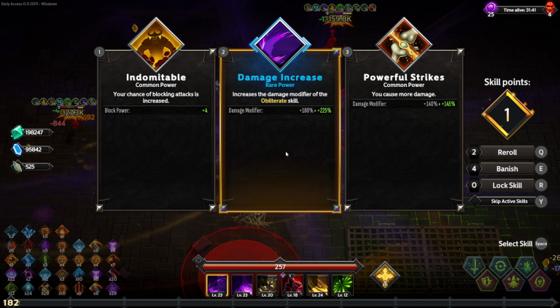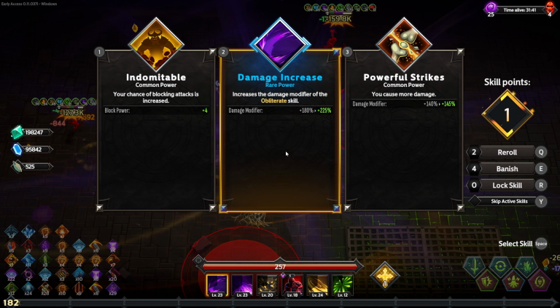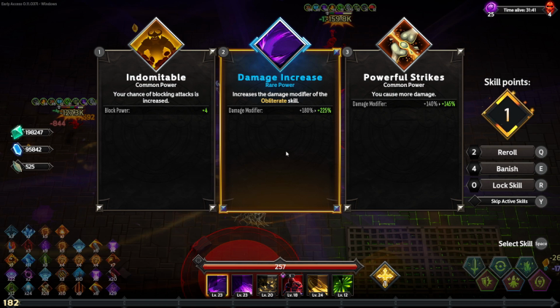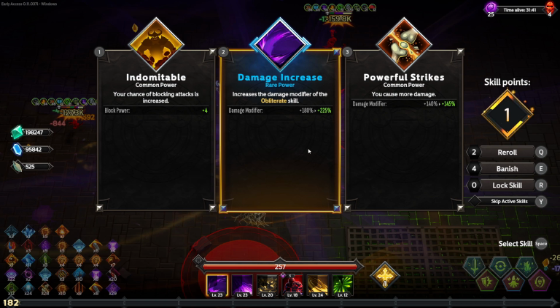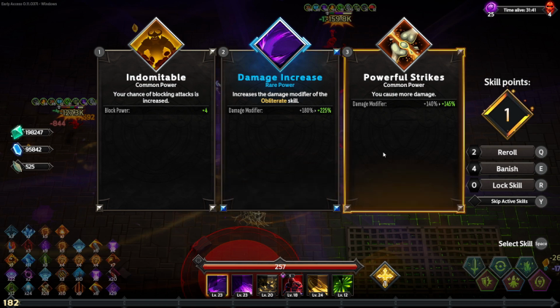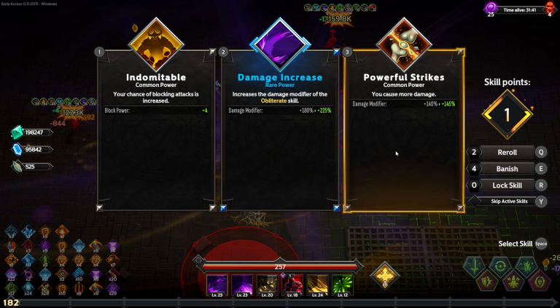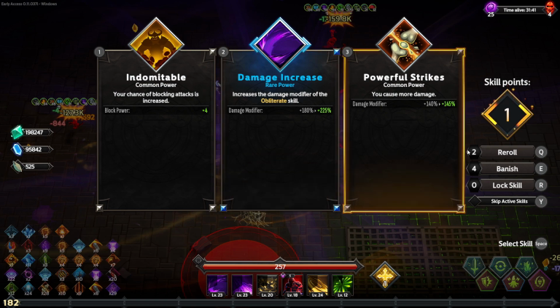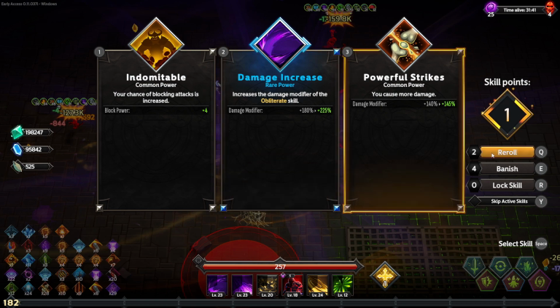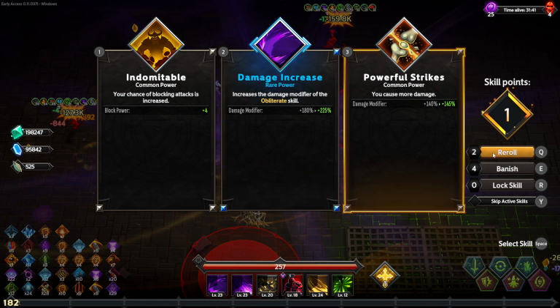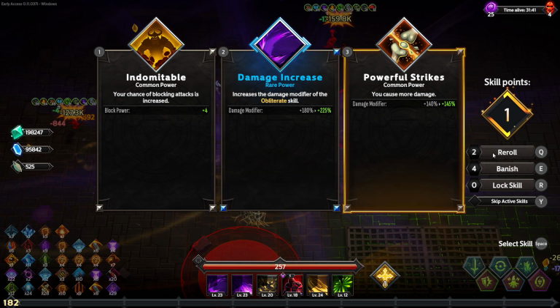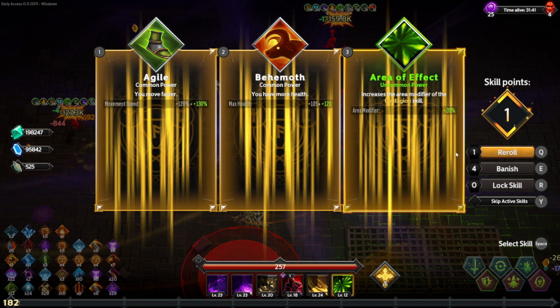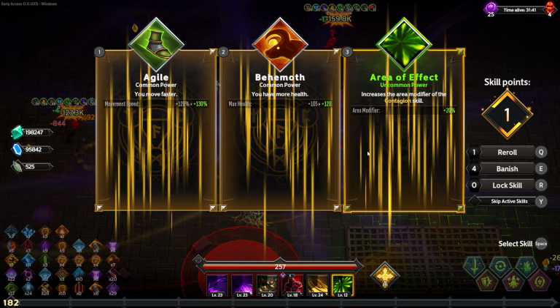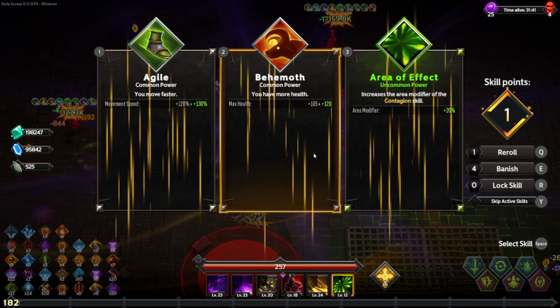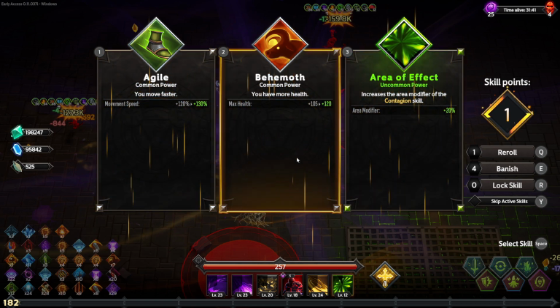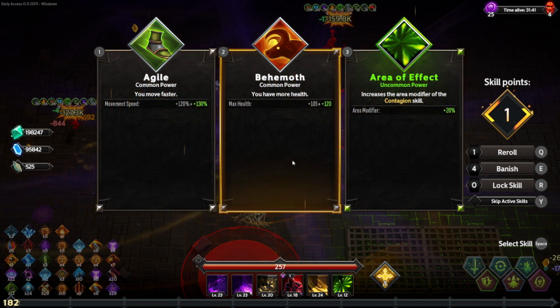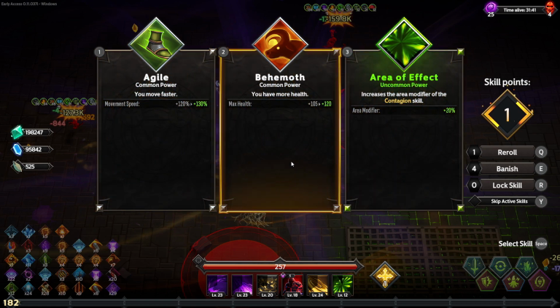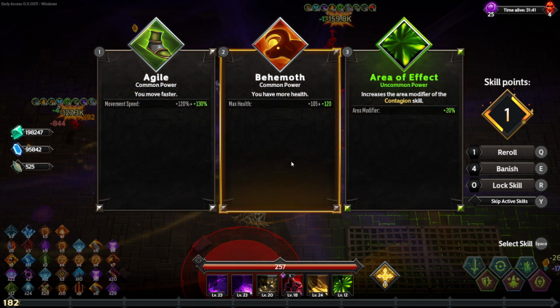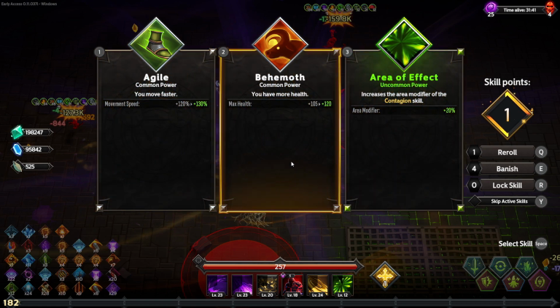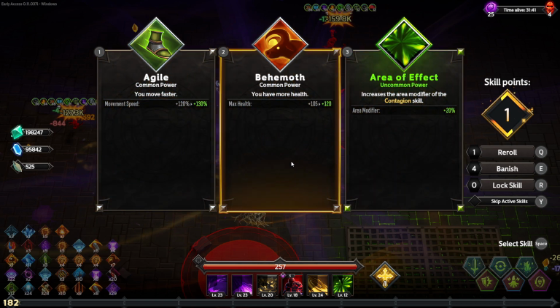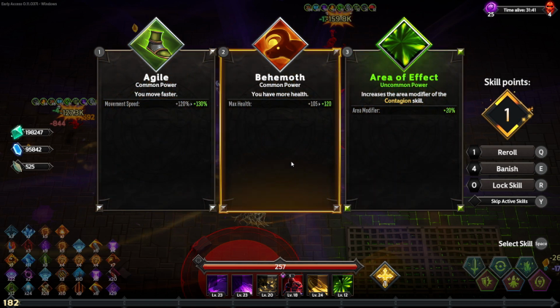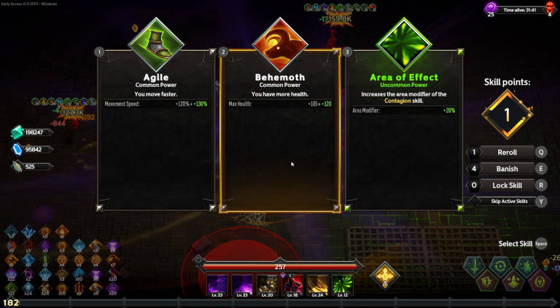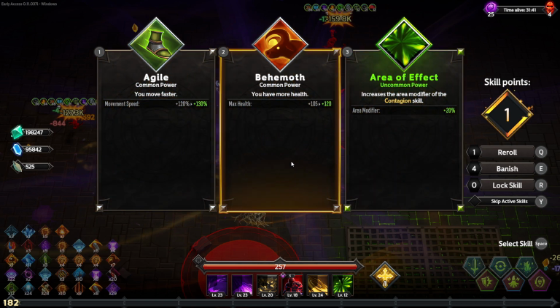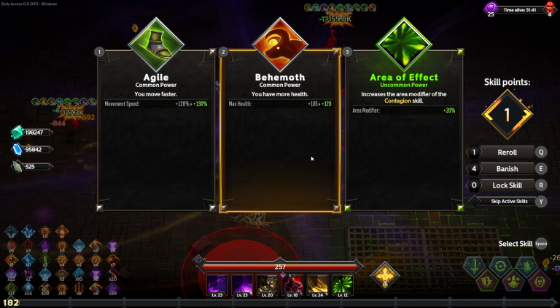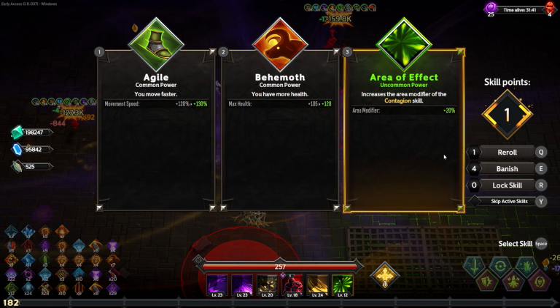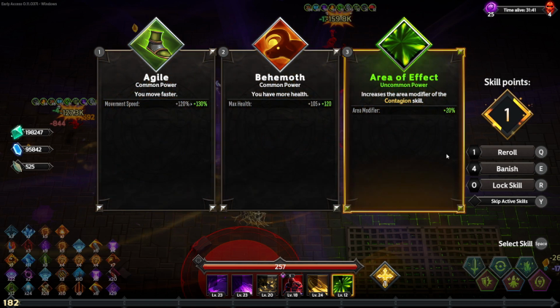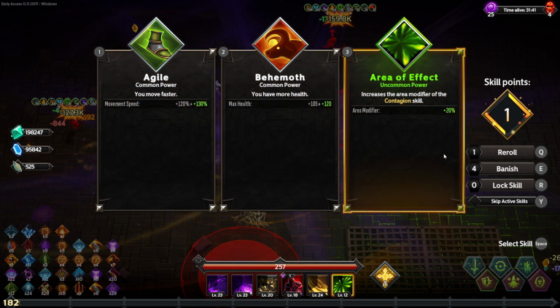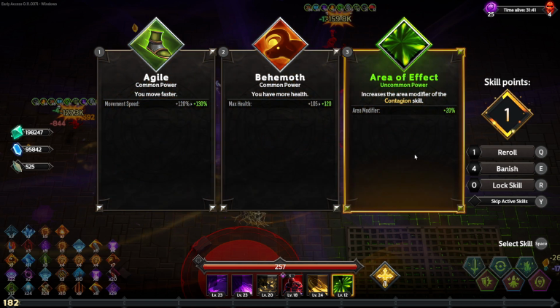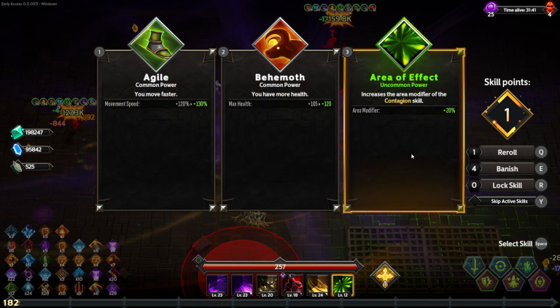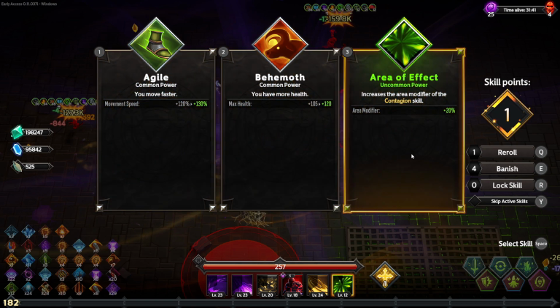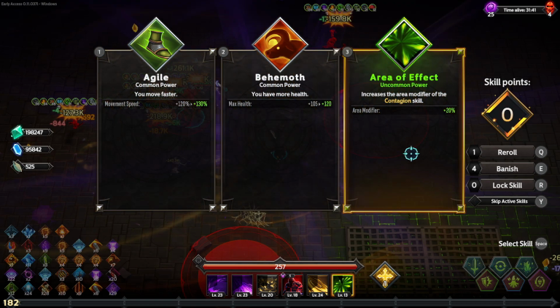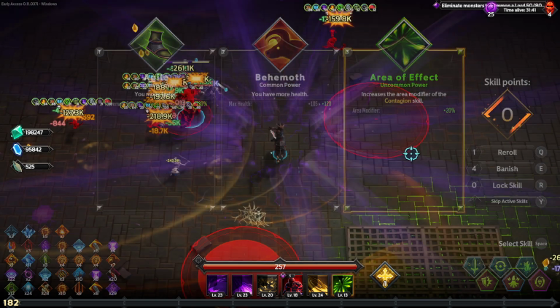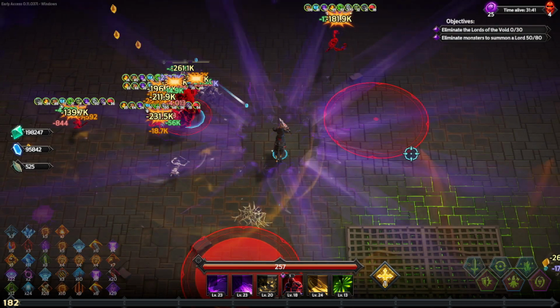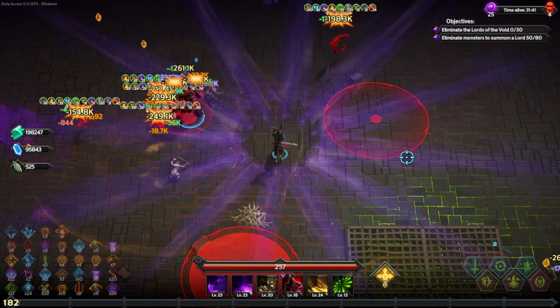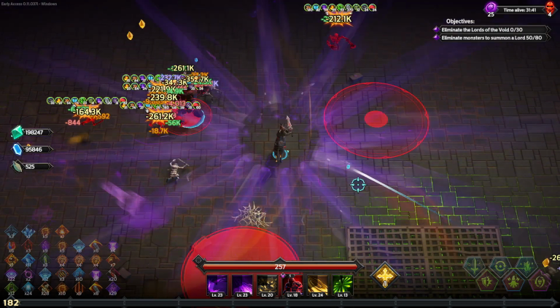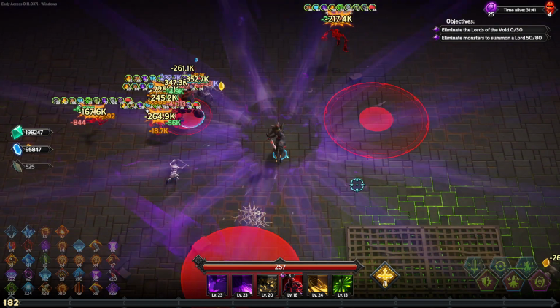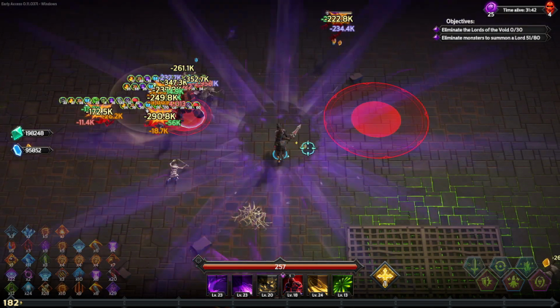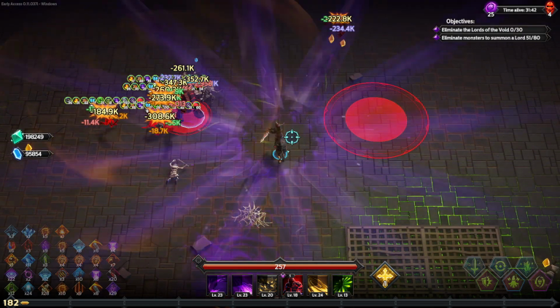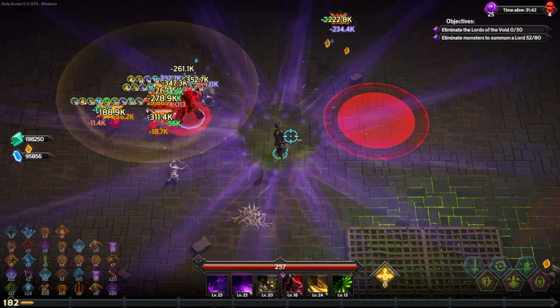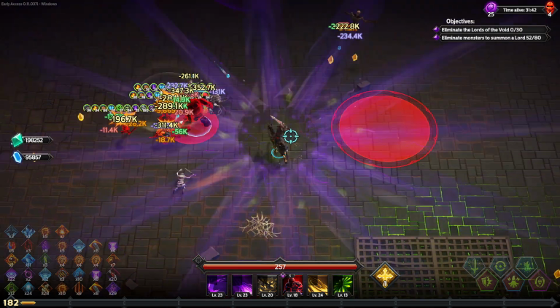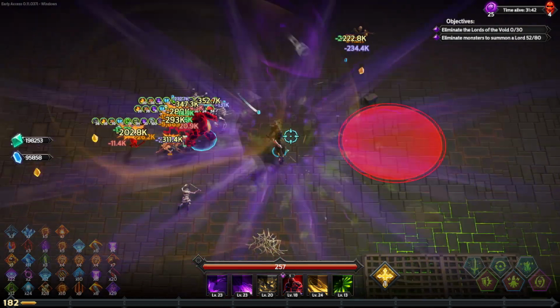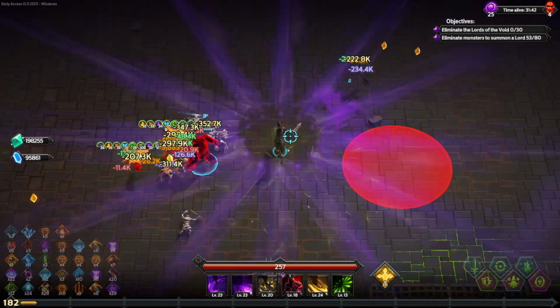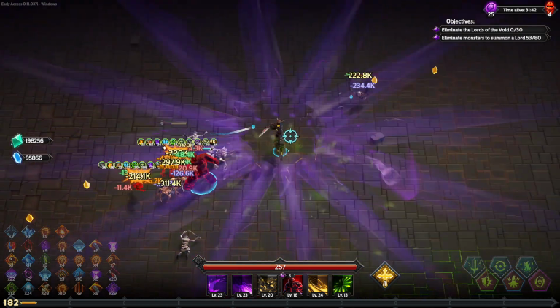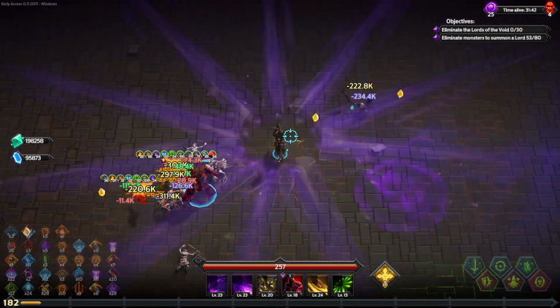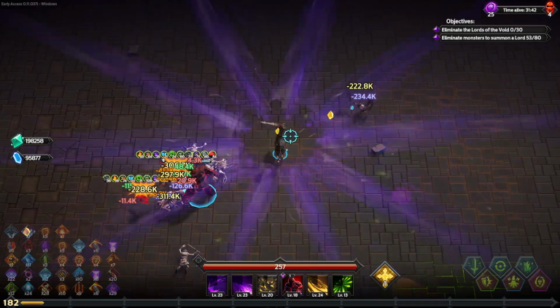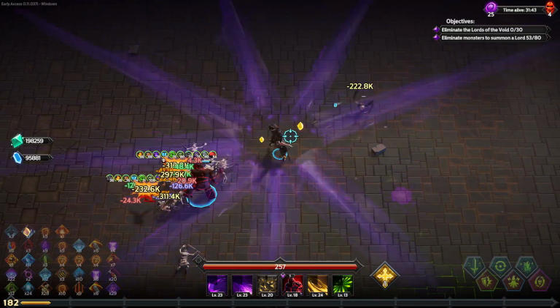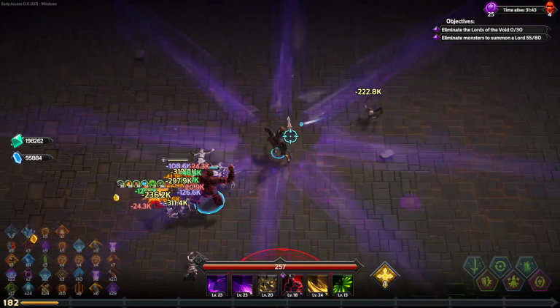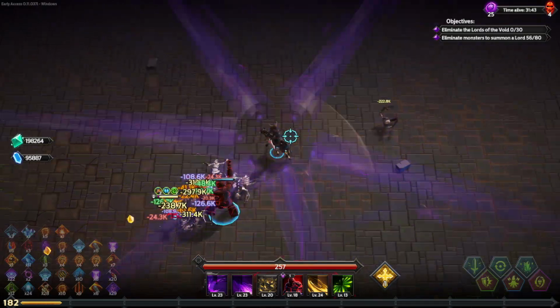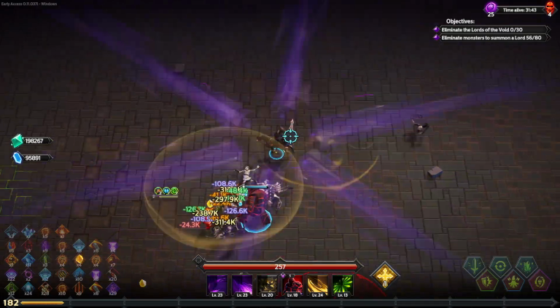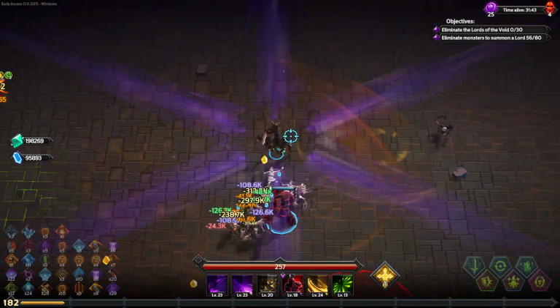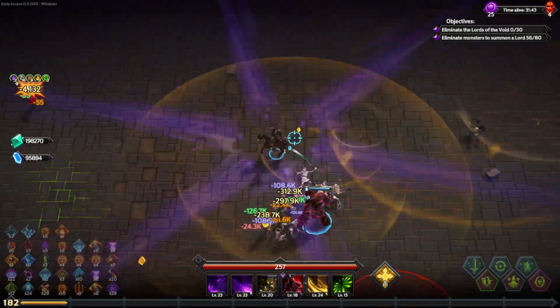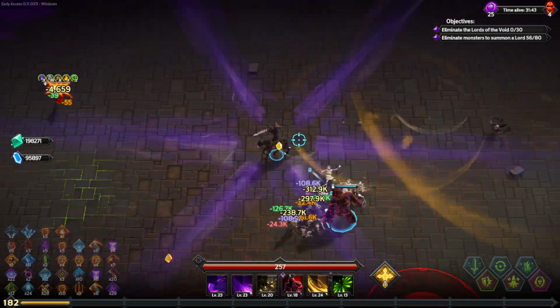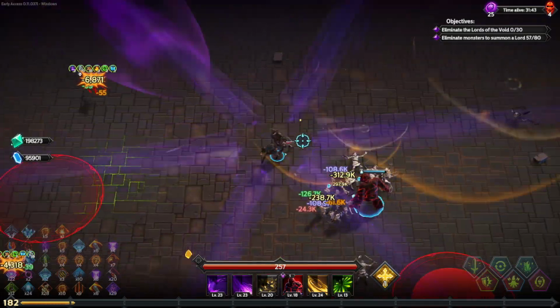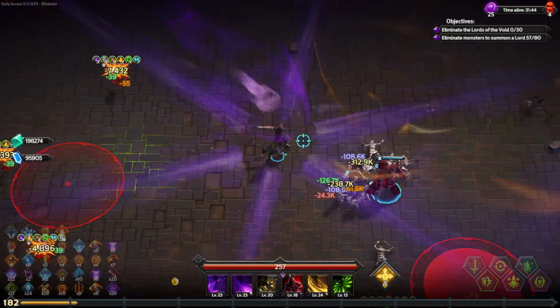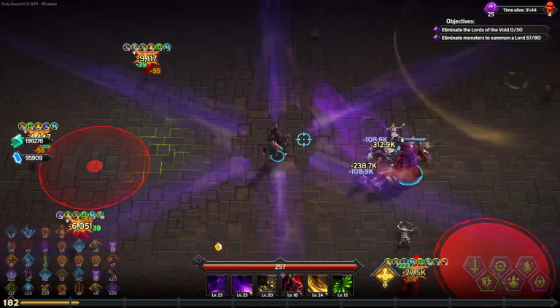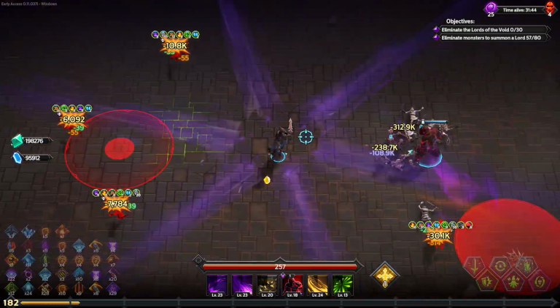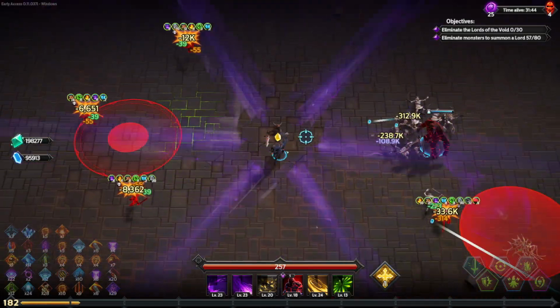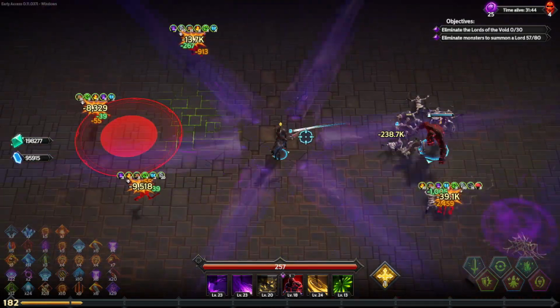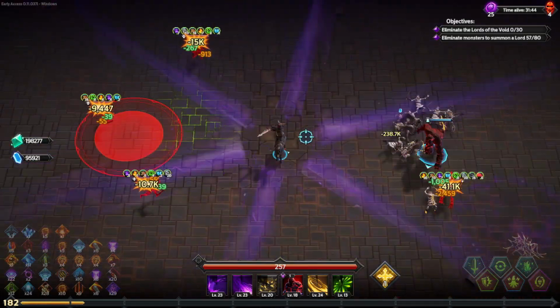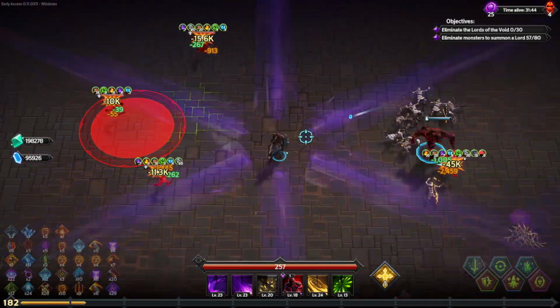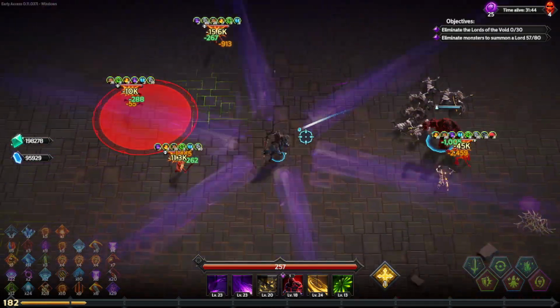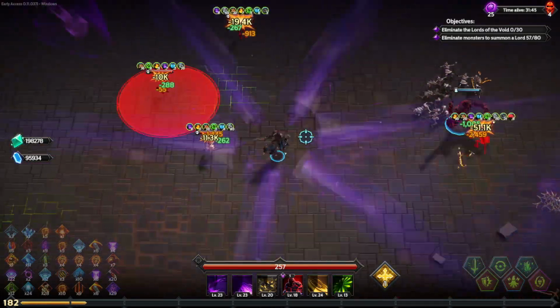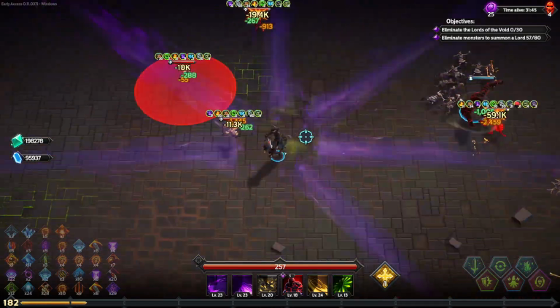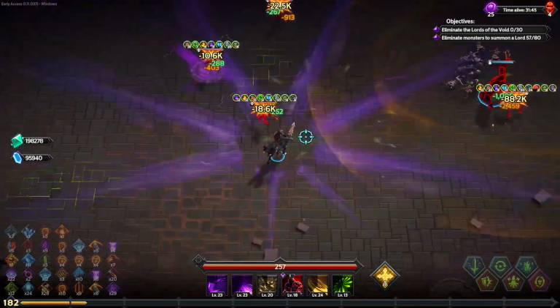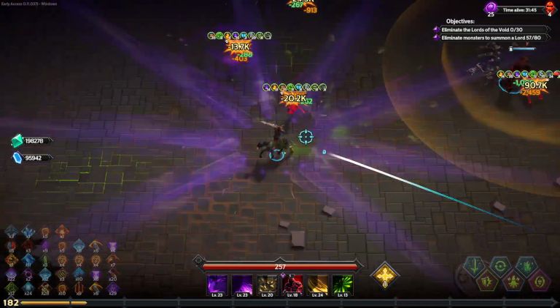We're swapping obliterates. This is two greys — Contagion. We'll take that. That's exactly what we want.